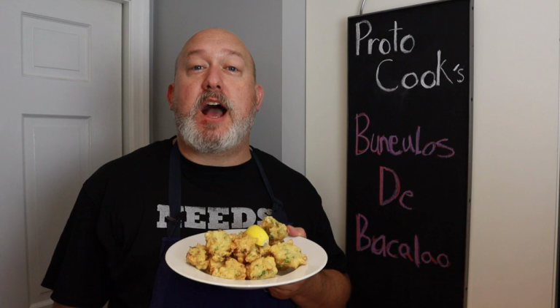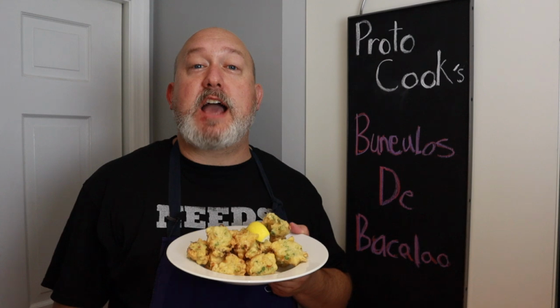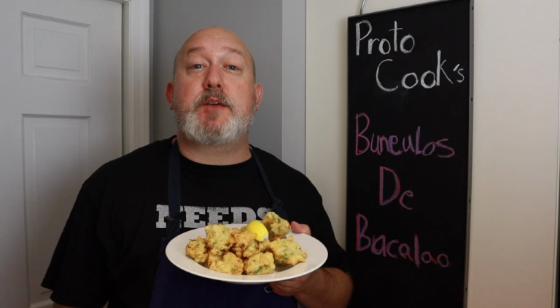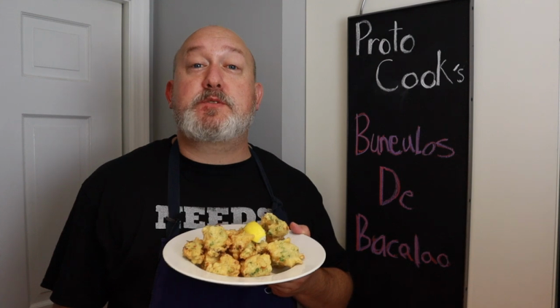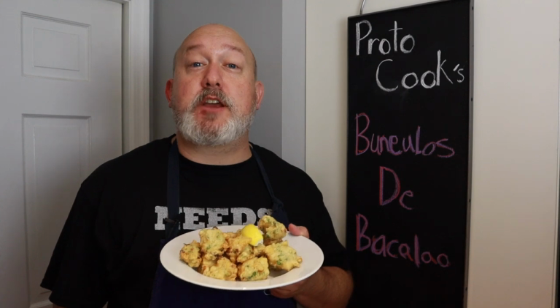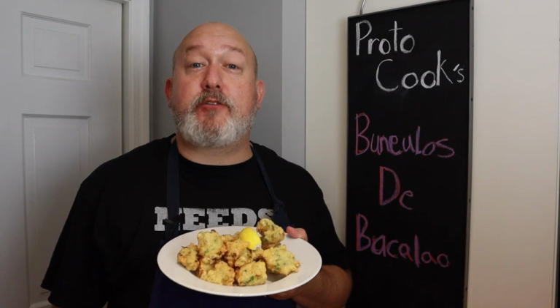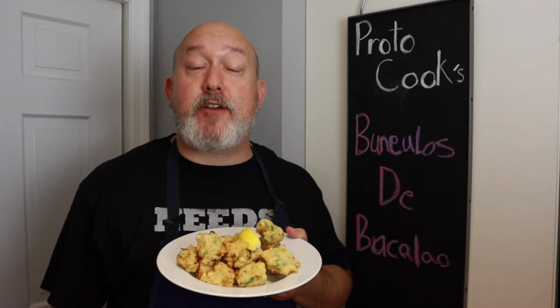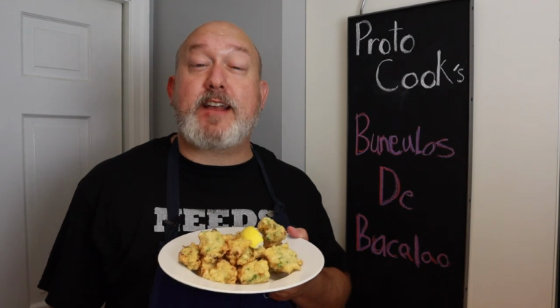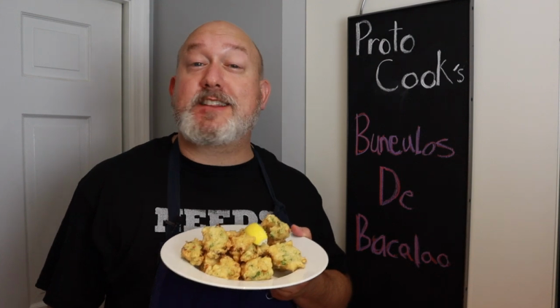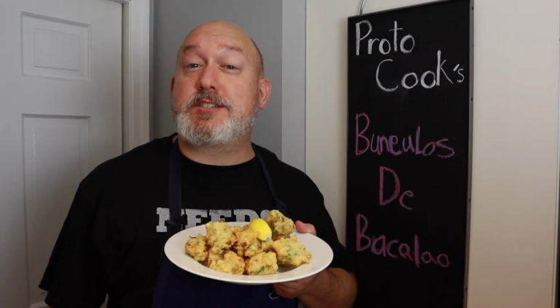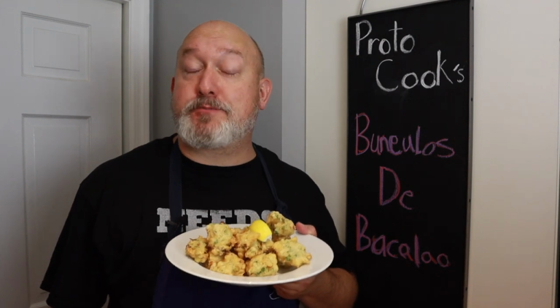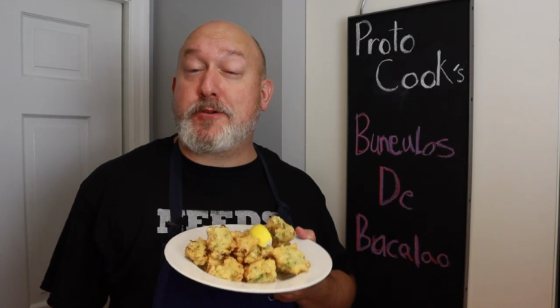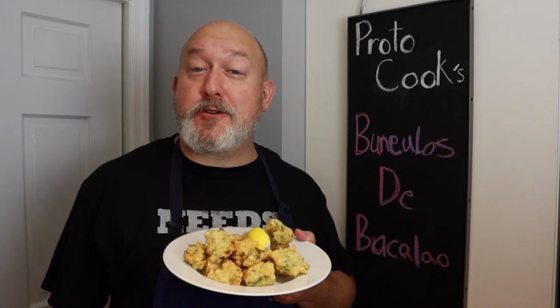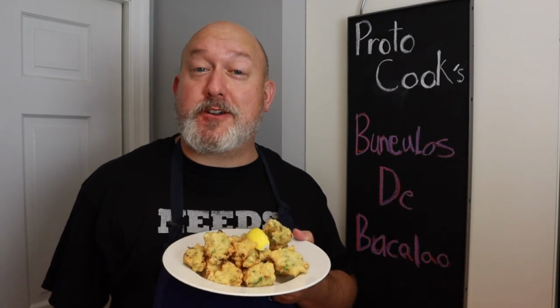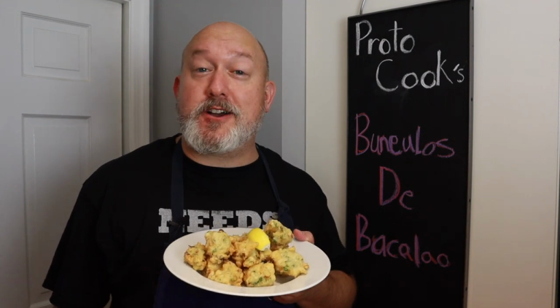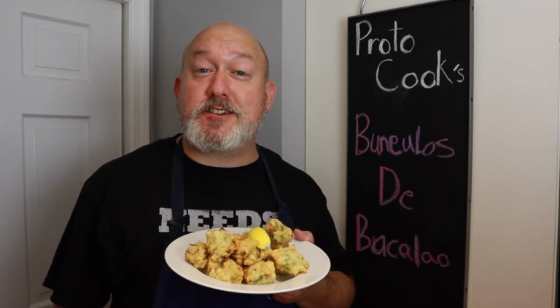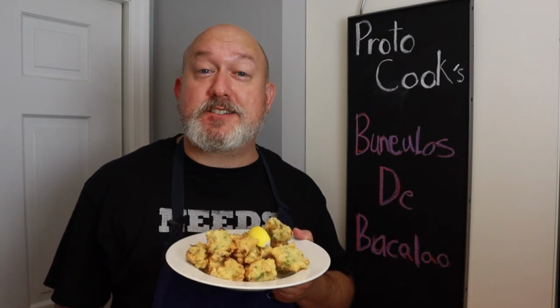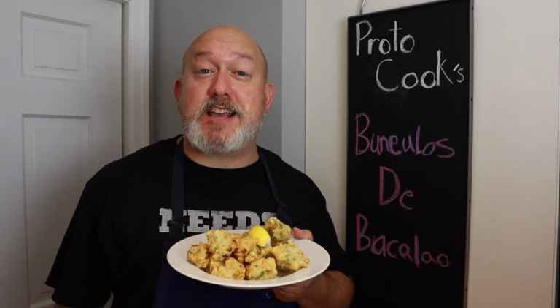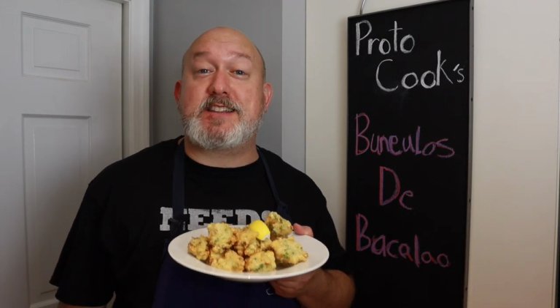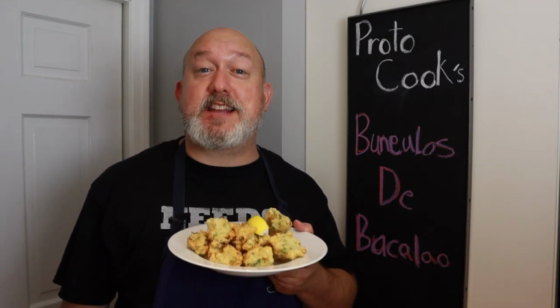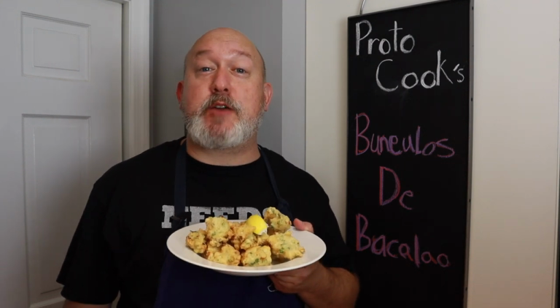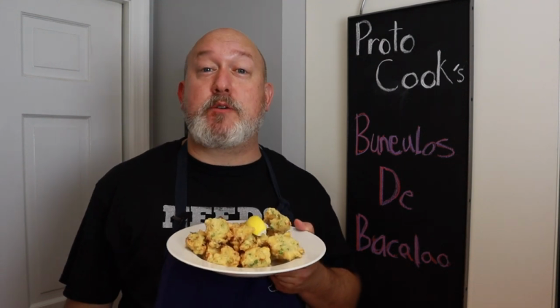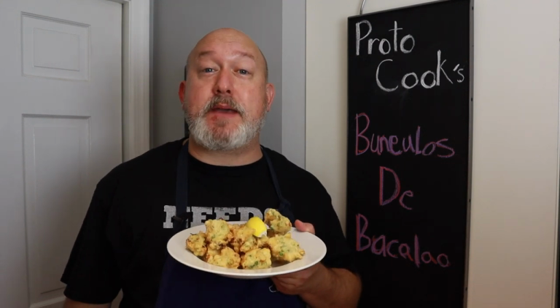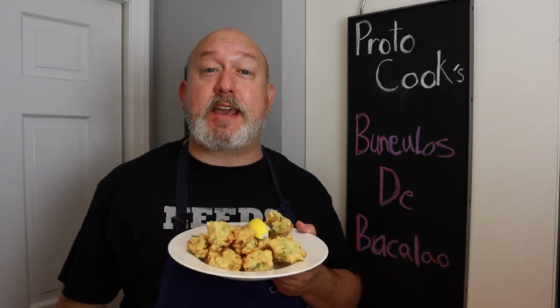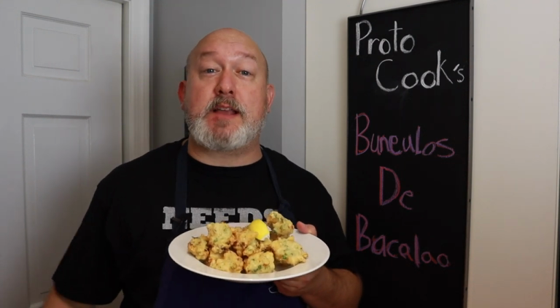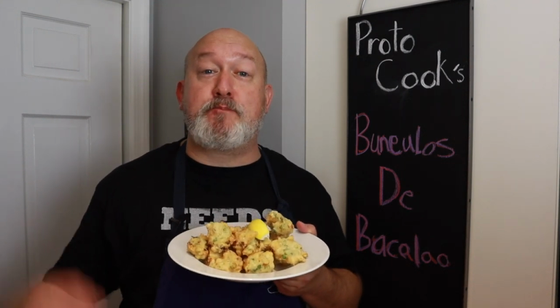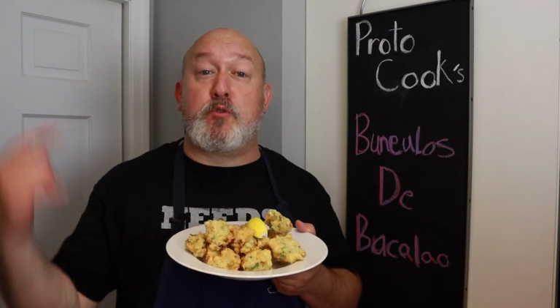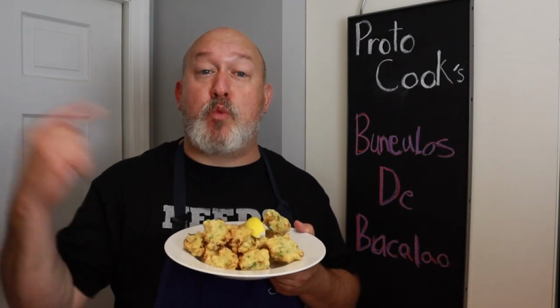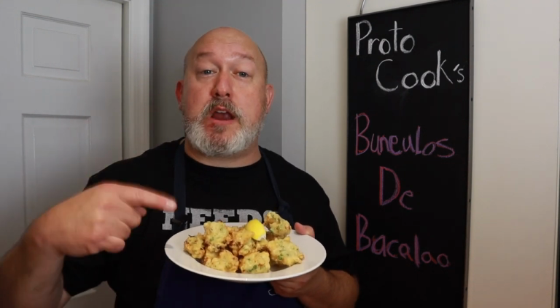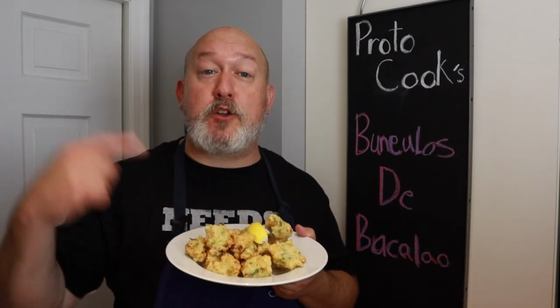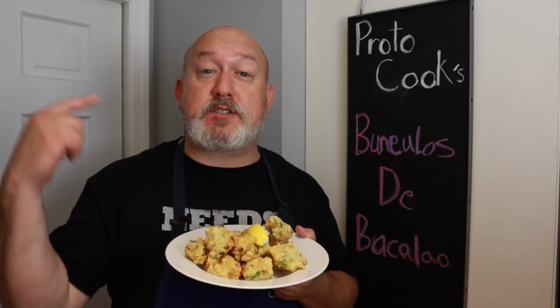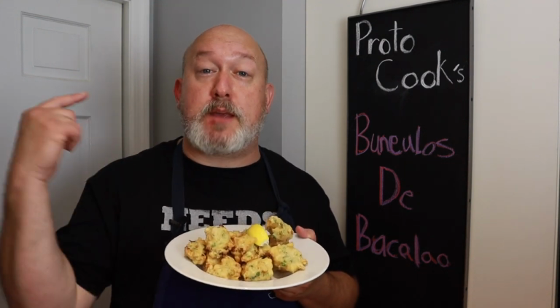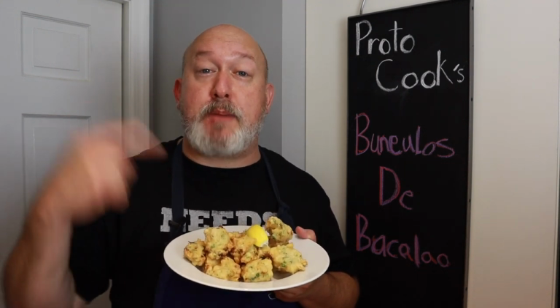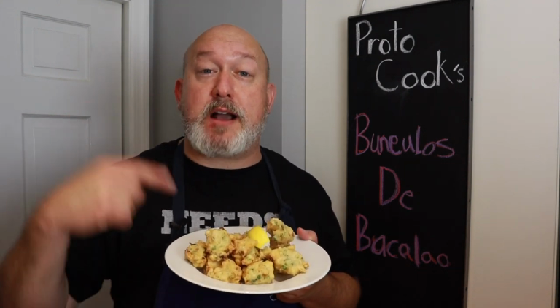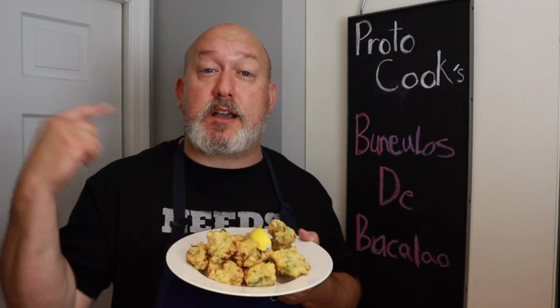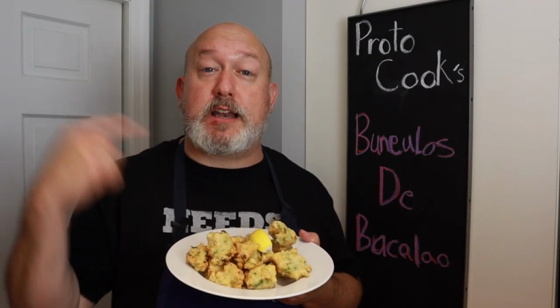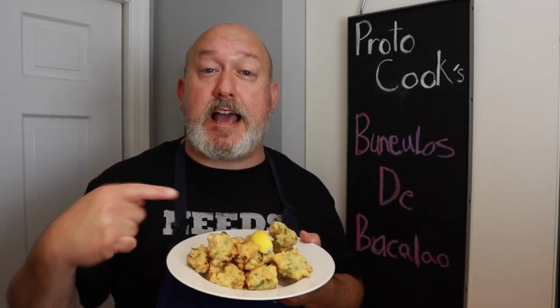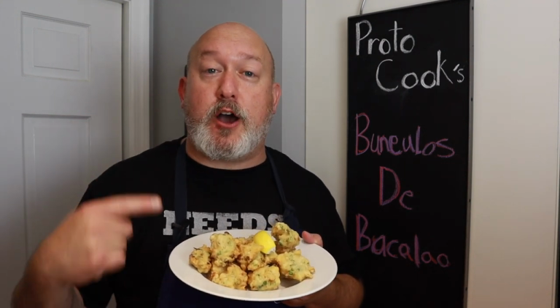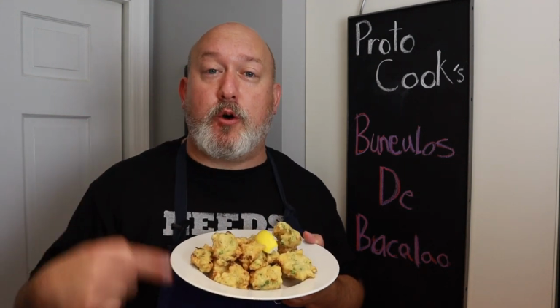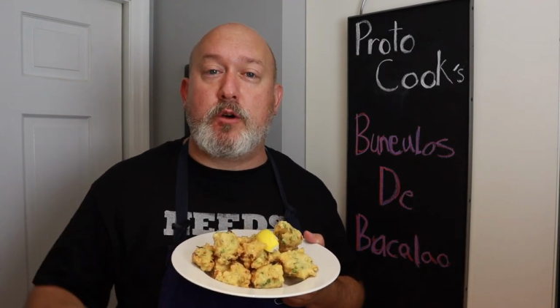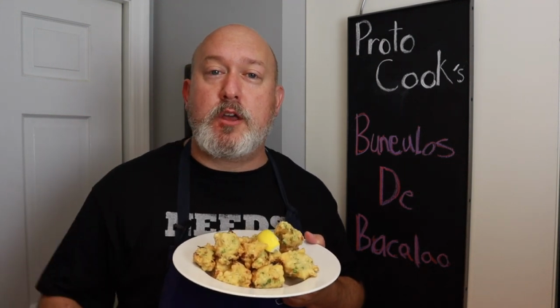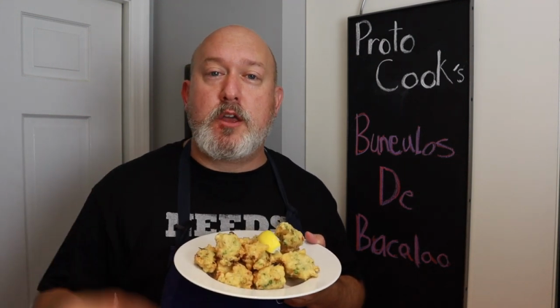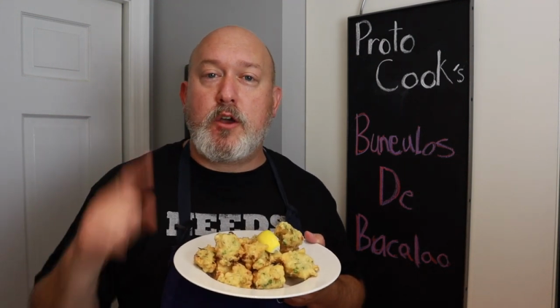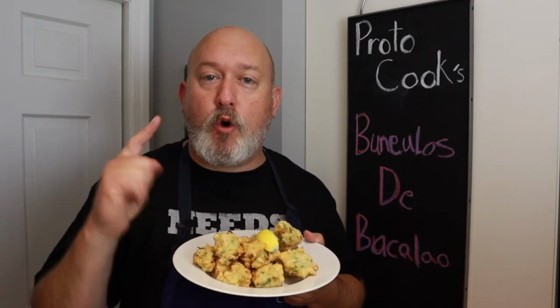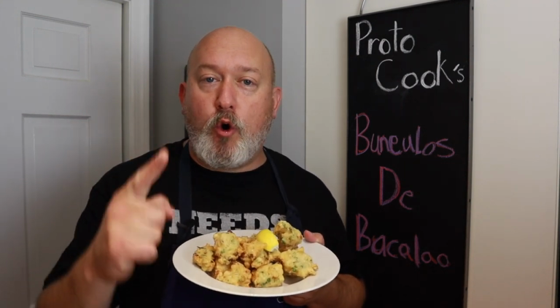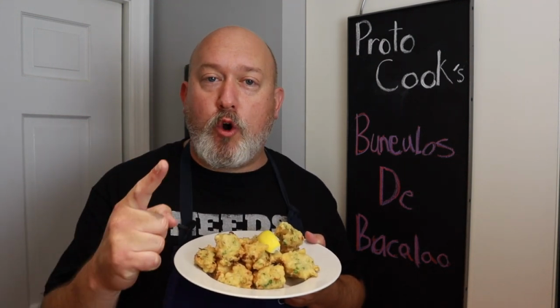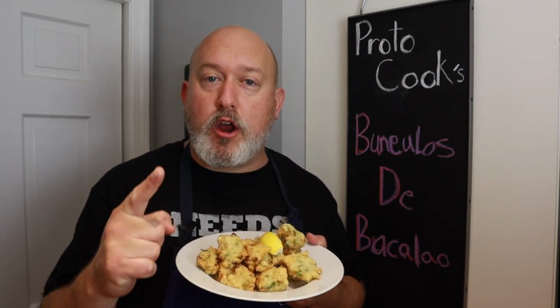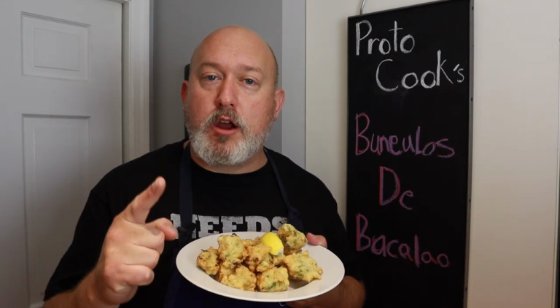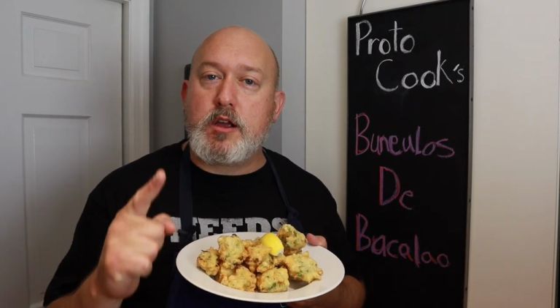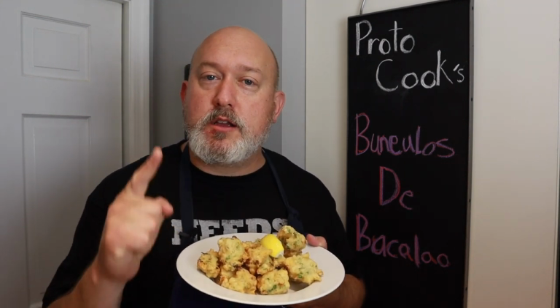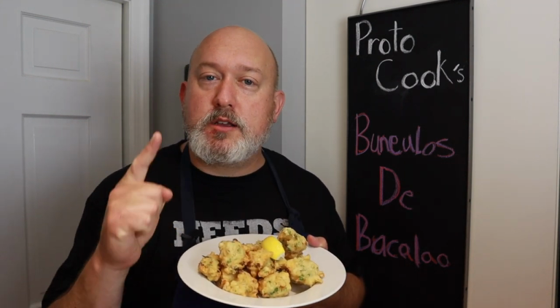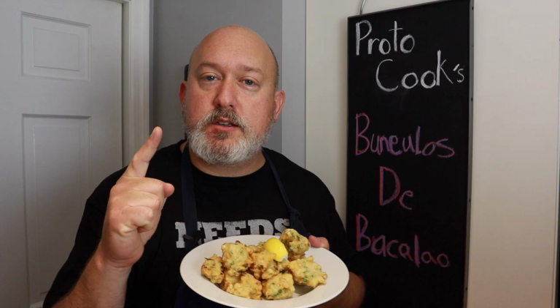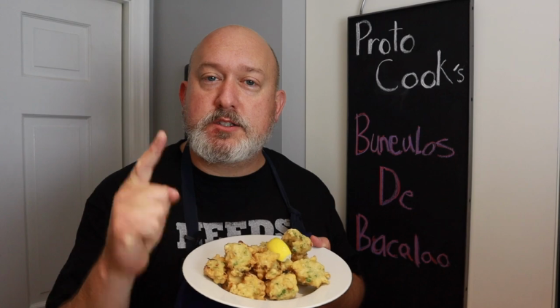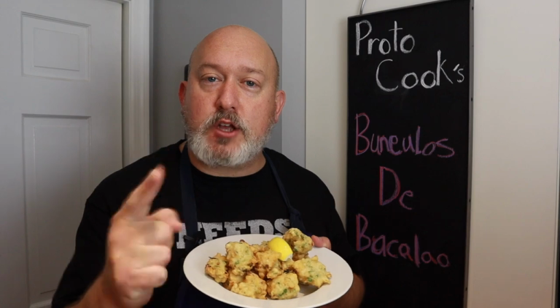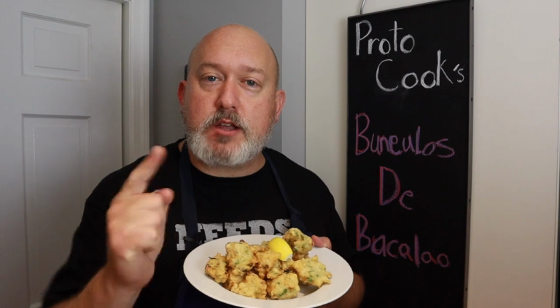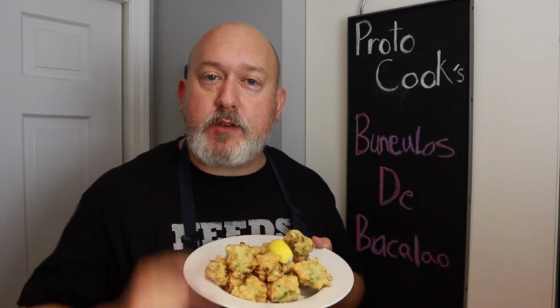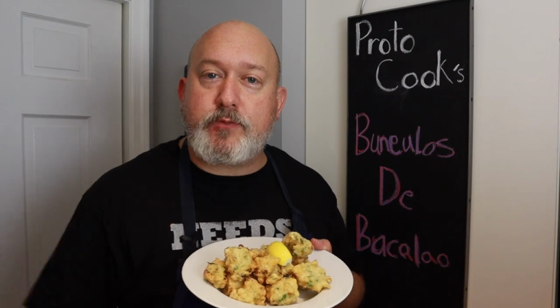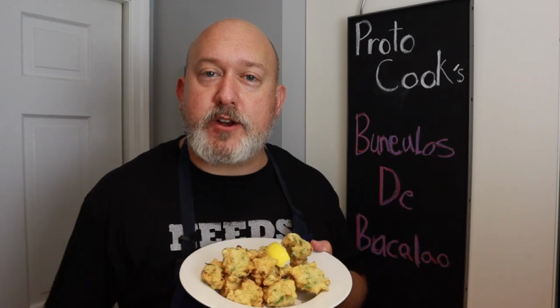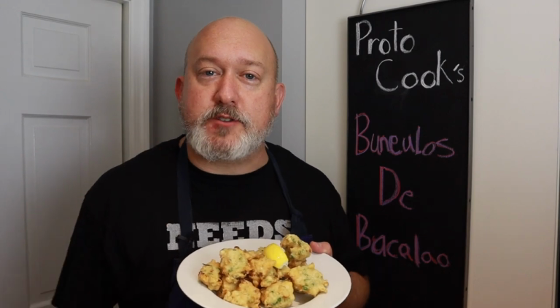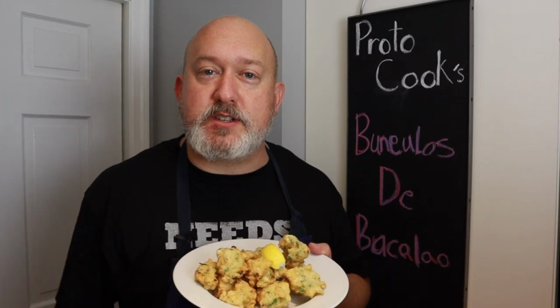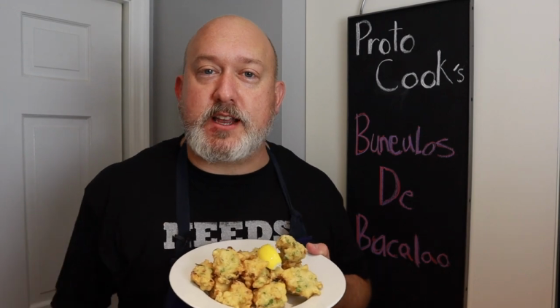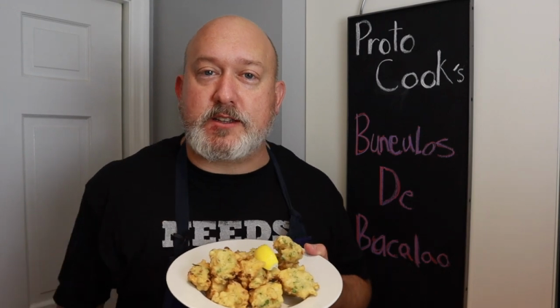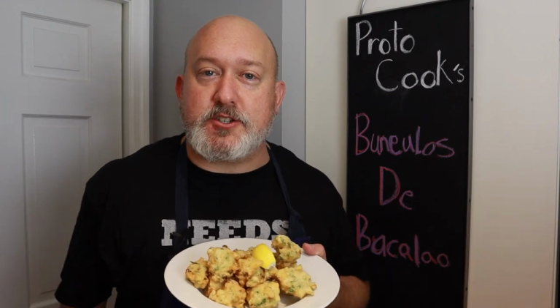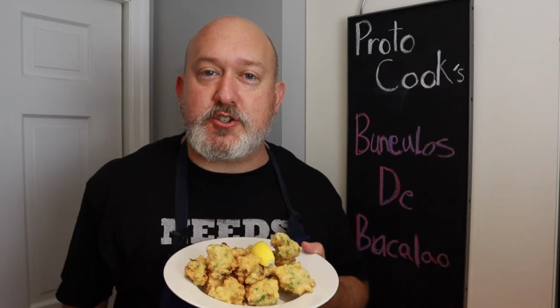Hi, I'm Chef Frank, this is ProtoCooks, and today we're making Buñuelos de Bacalao, or Salt Cod Fritters in English.